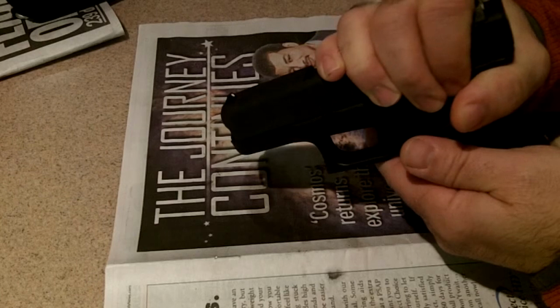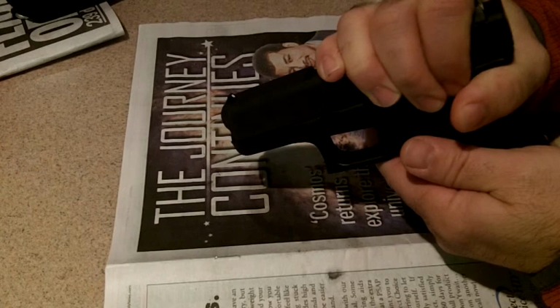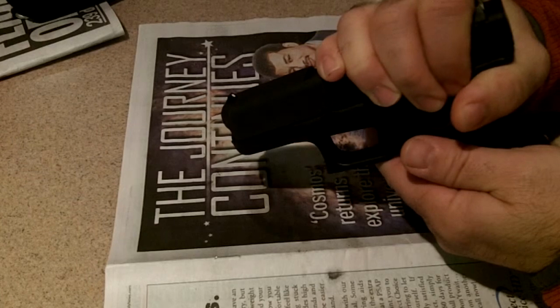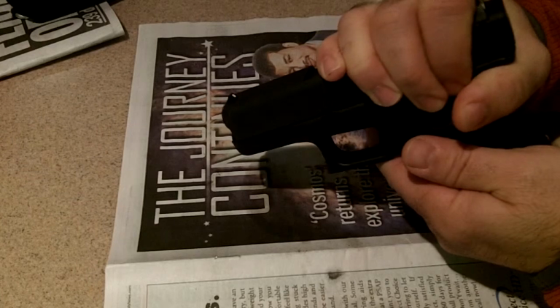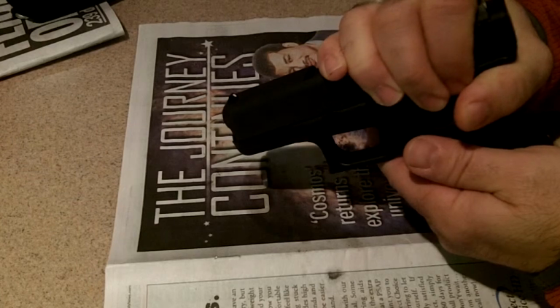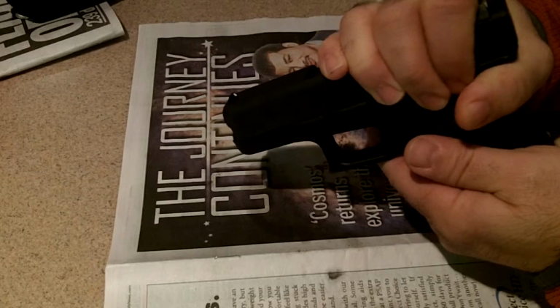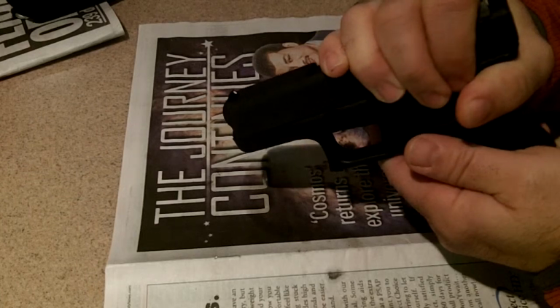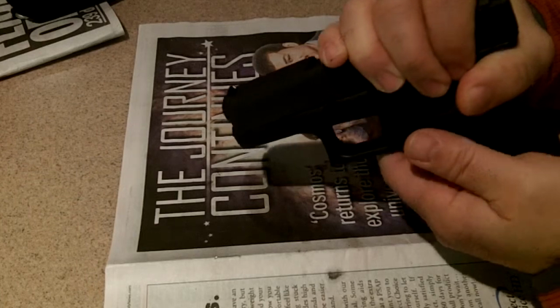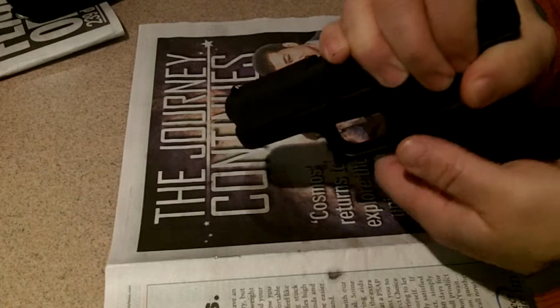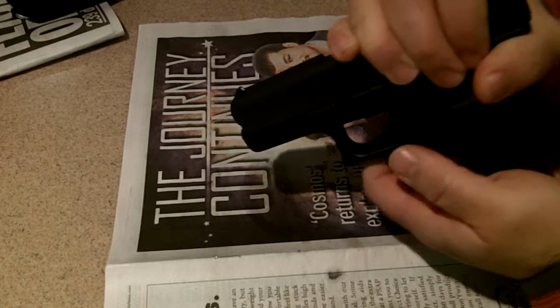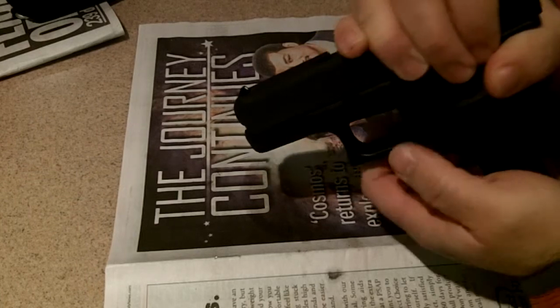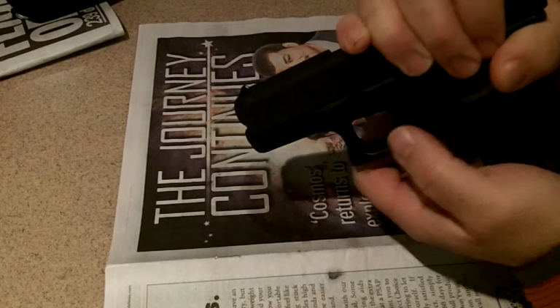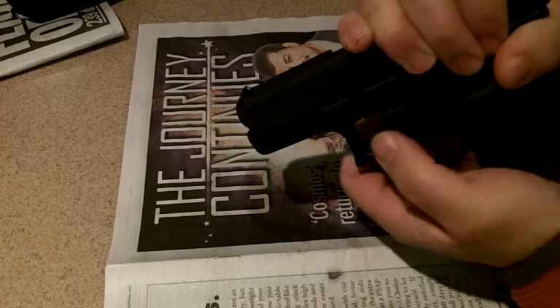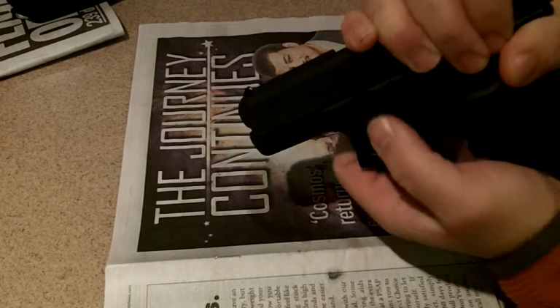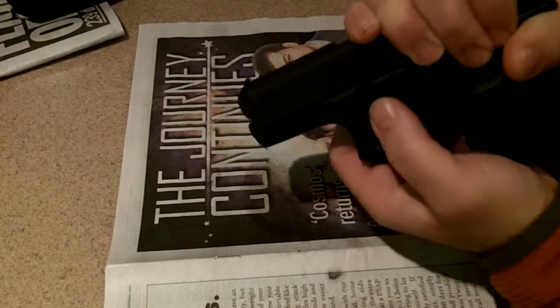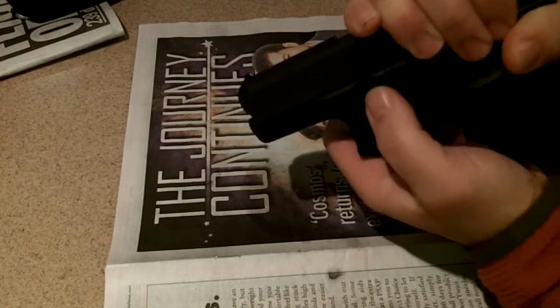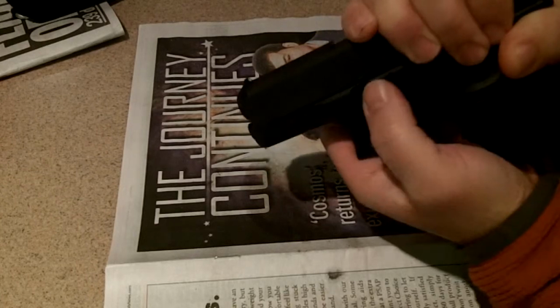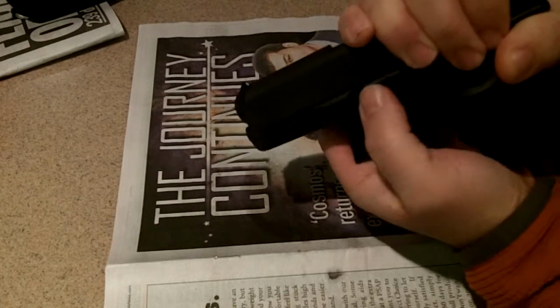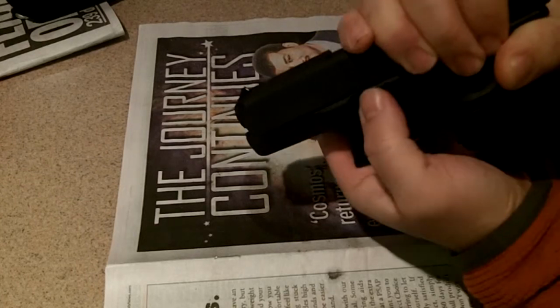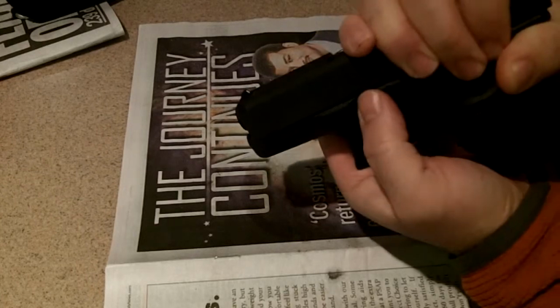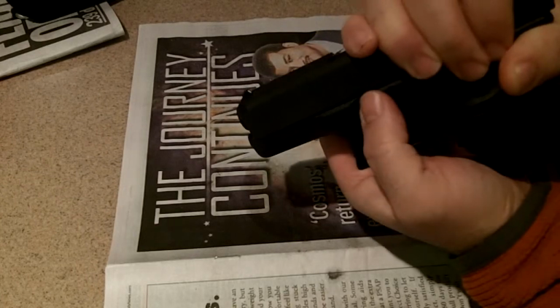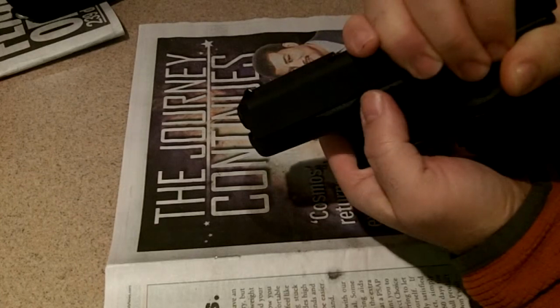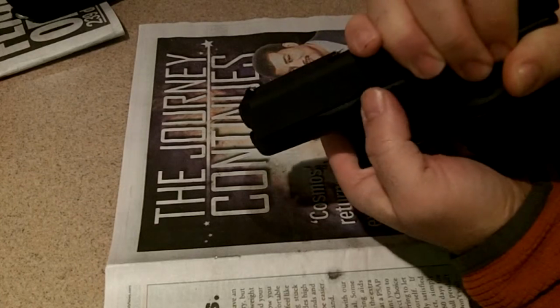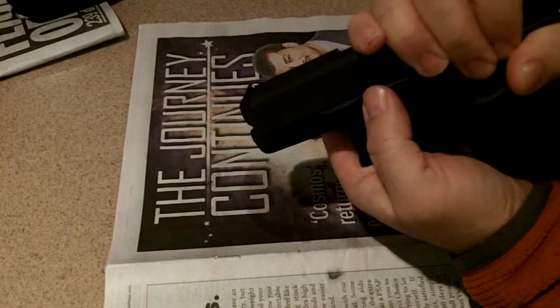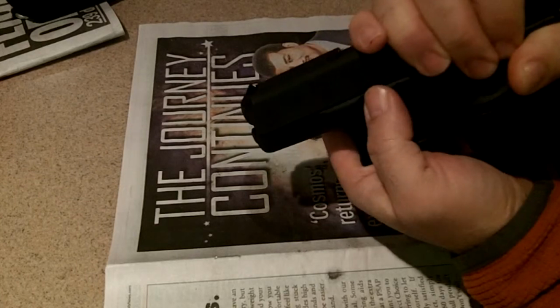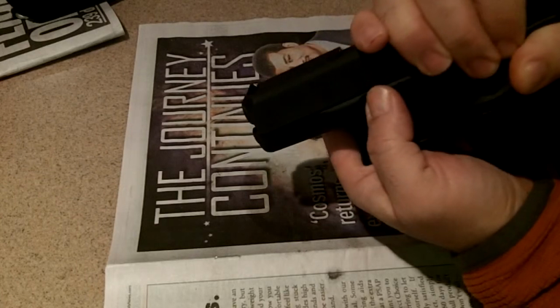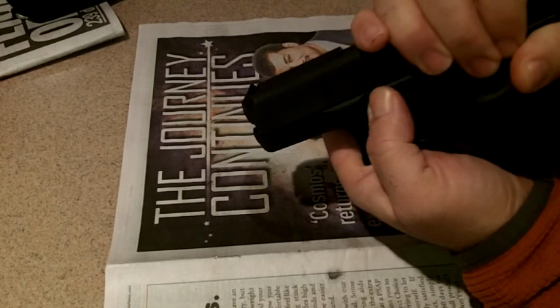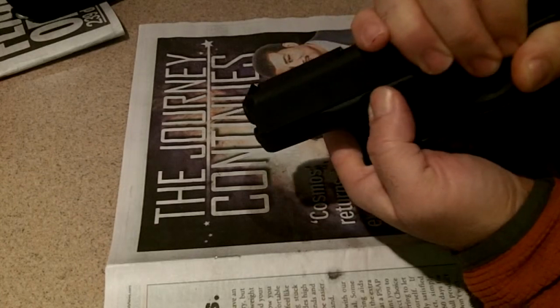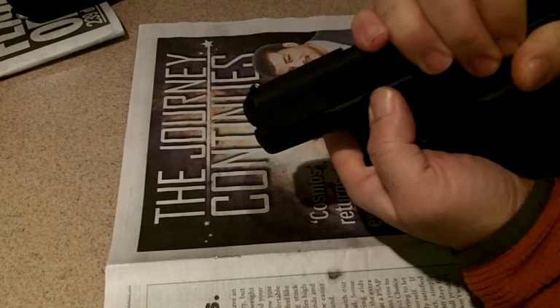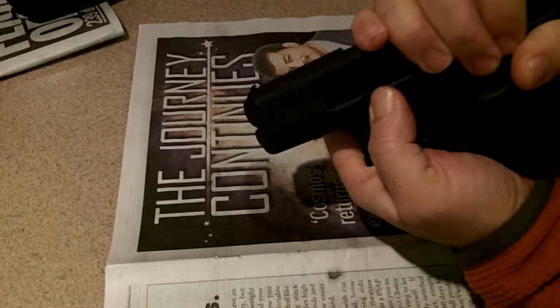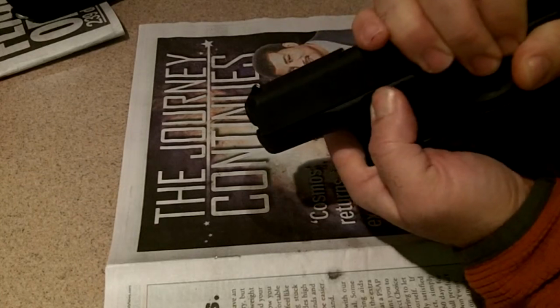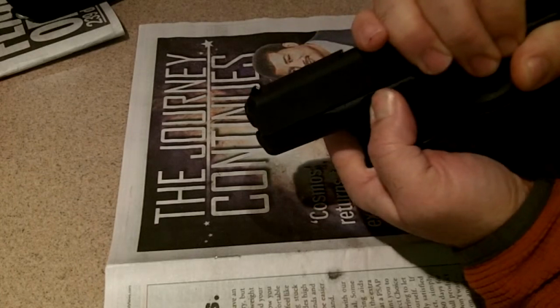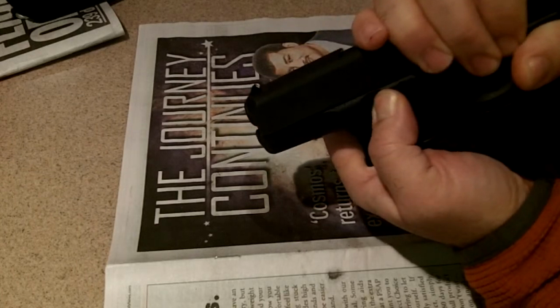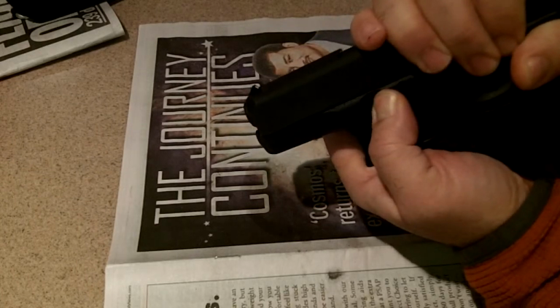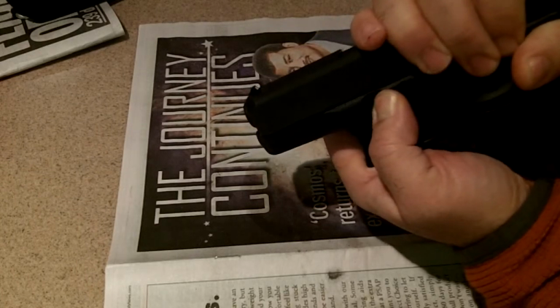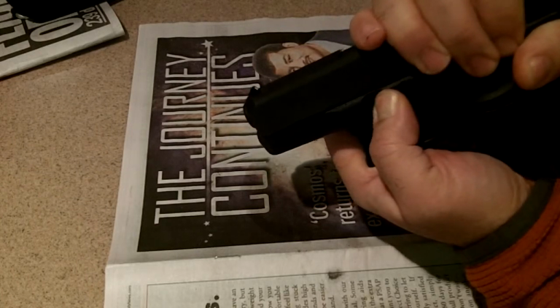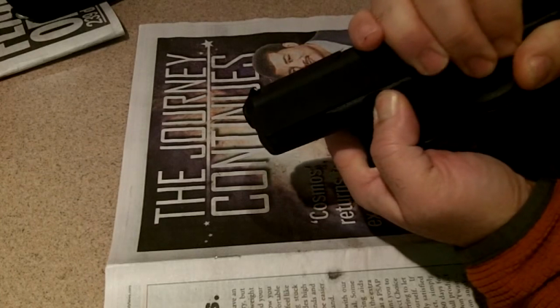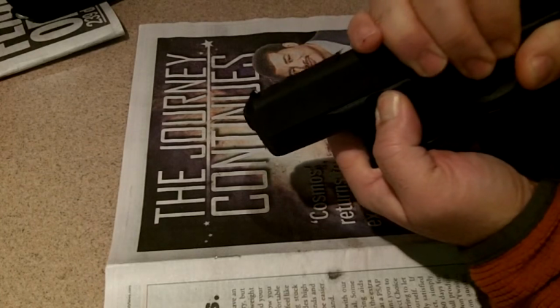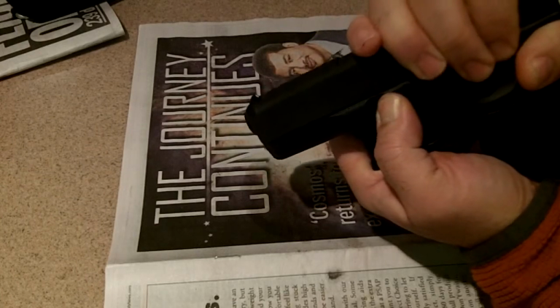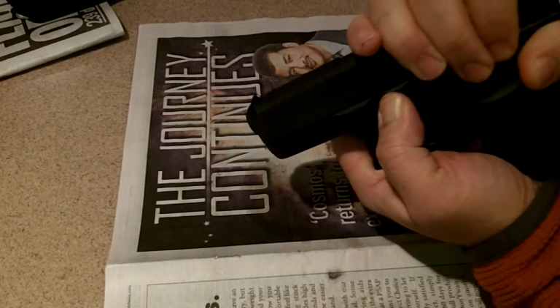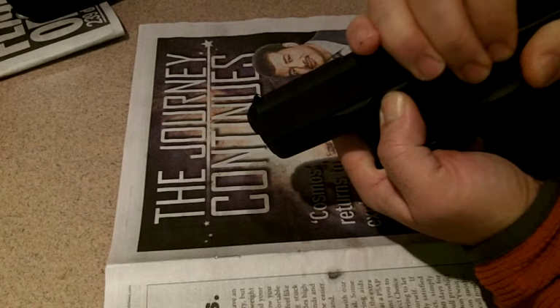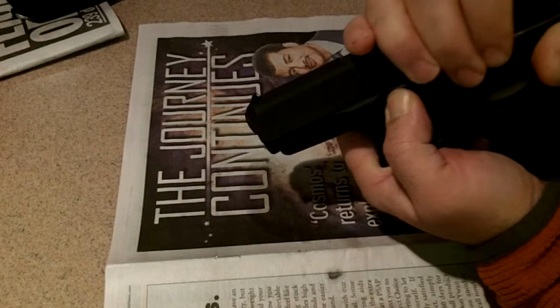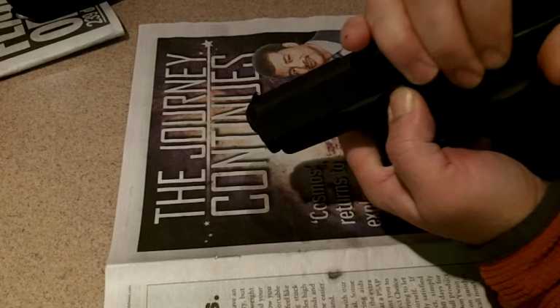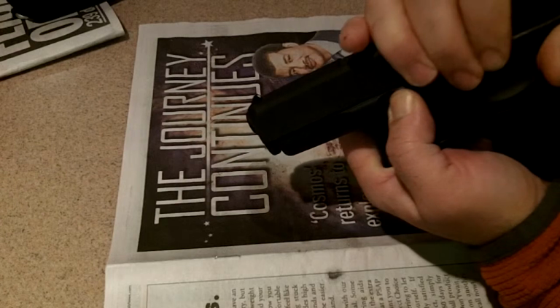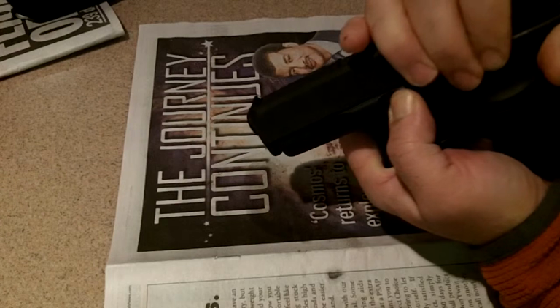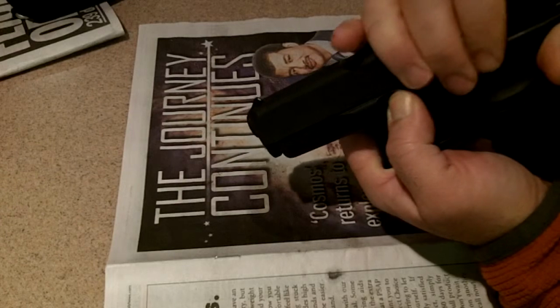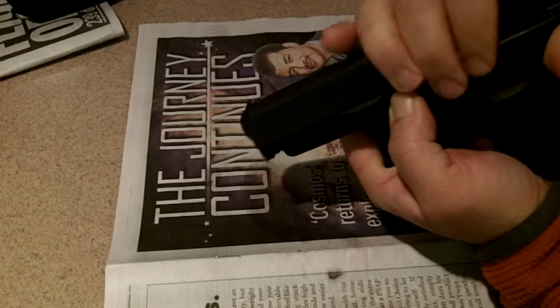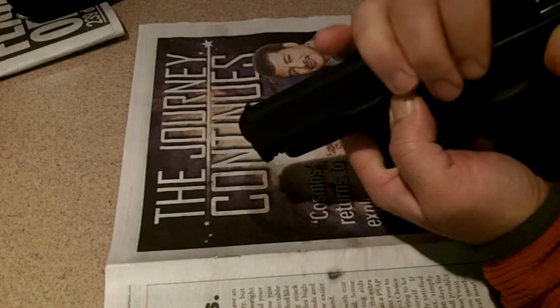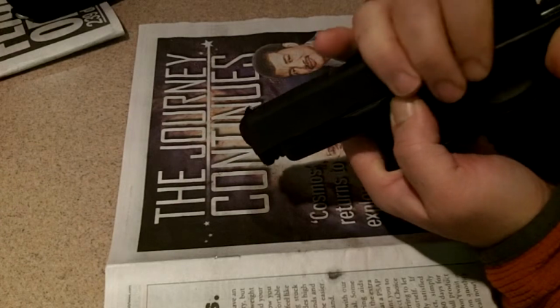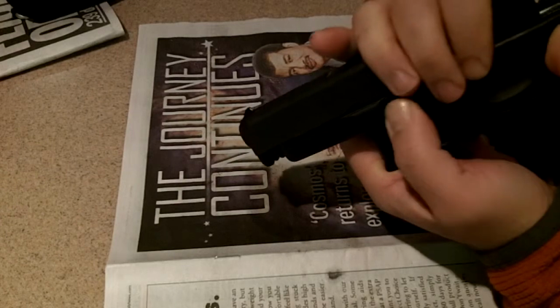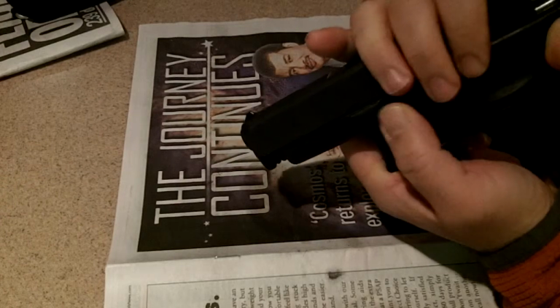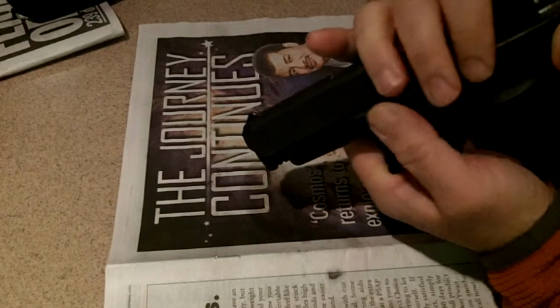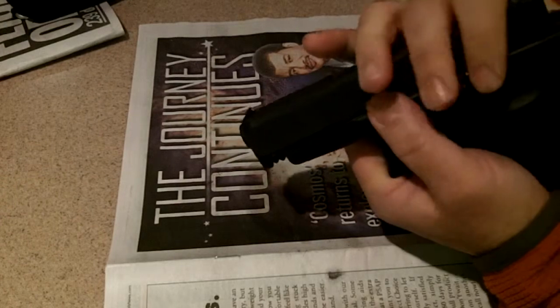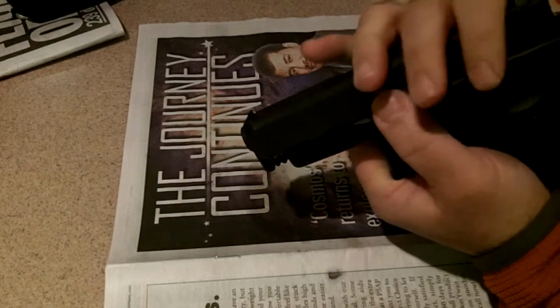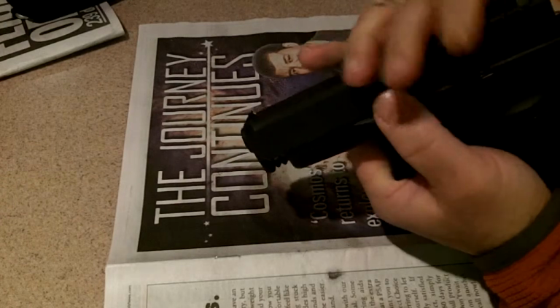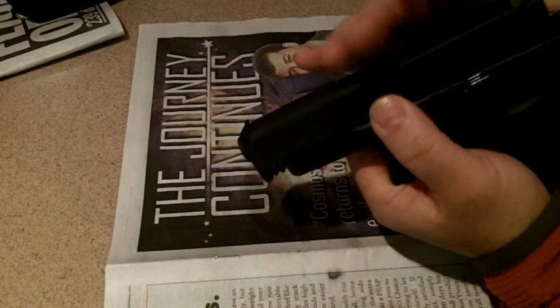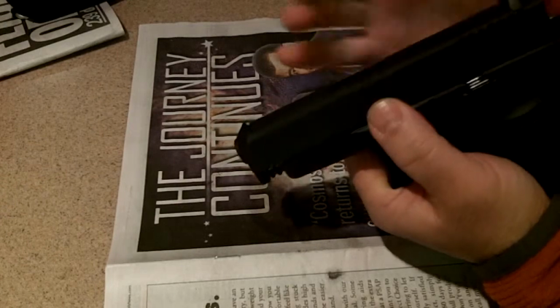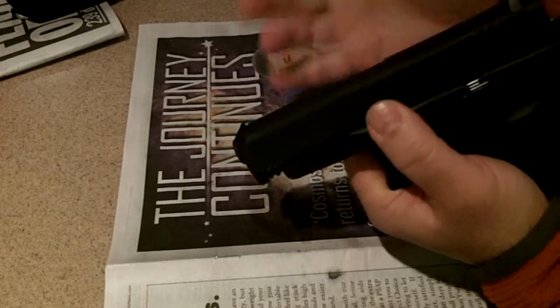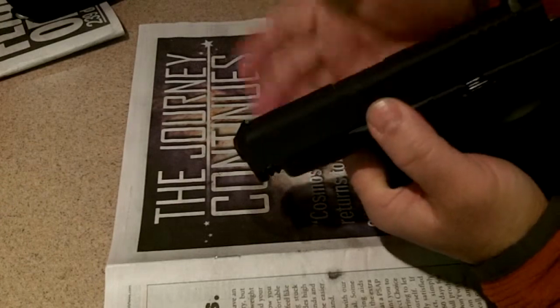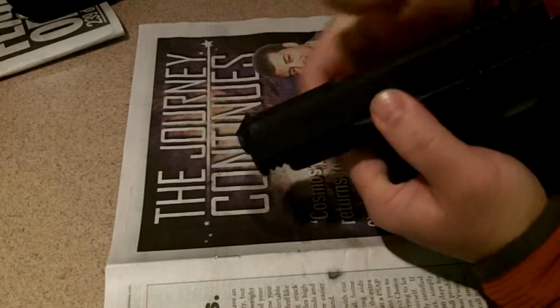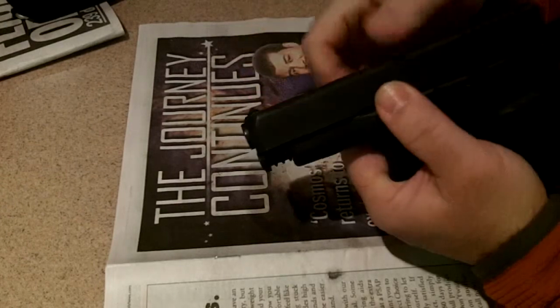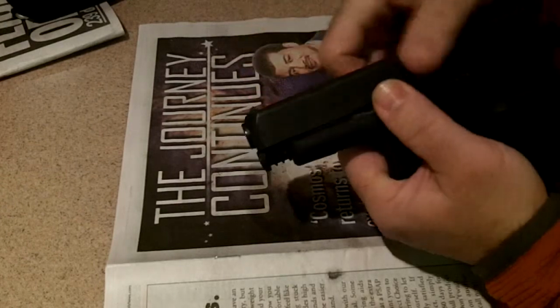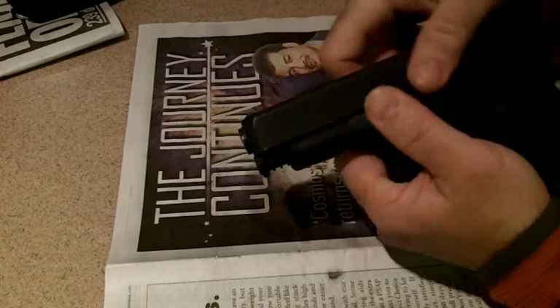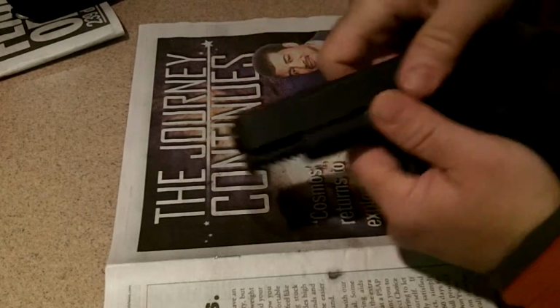You hear that? It just clicked. Then I take my fingers, put it on the slide lock, and then you're able to push it forward. It comes apart.